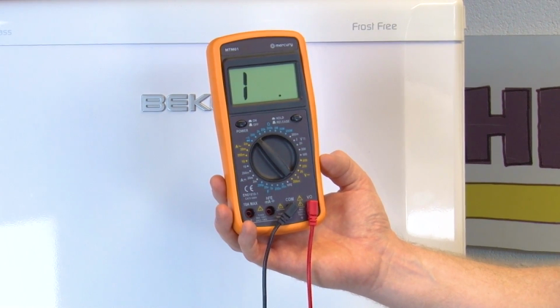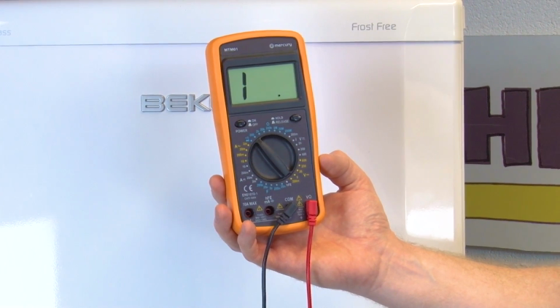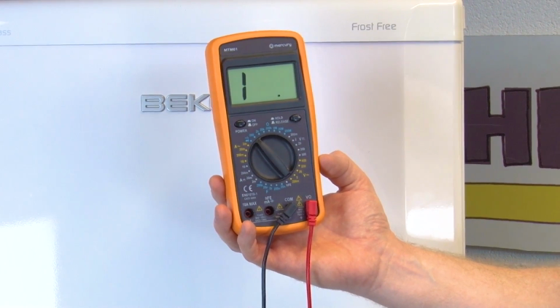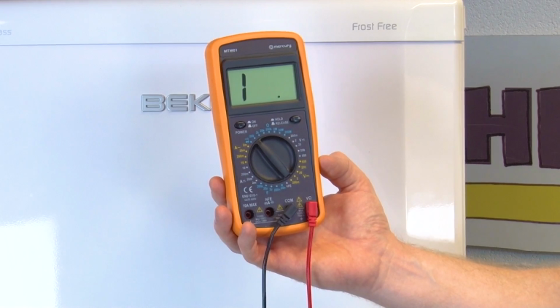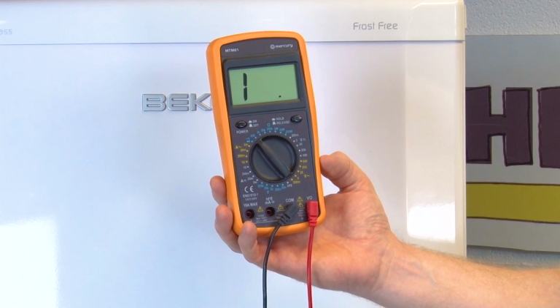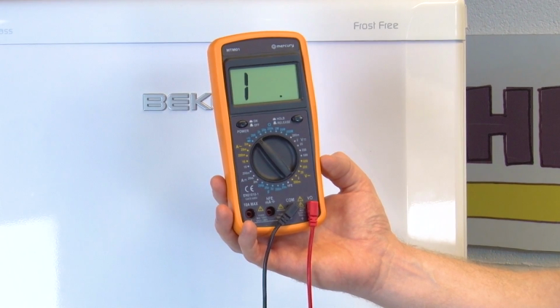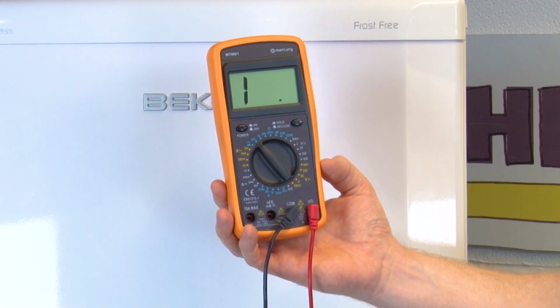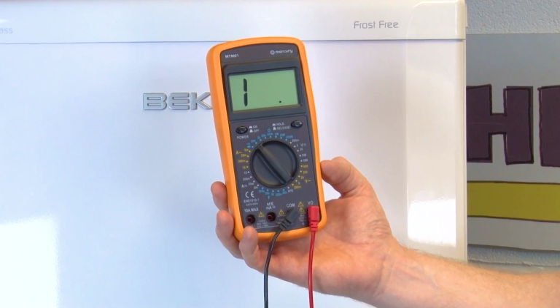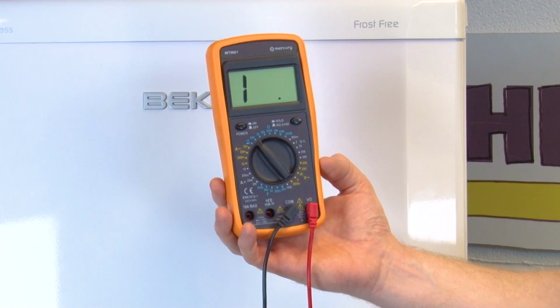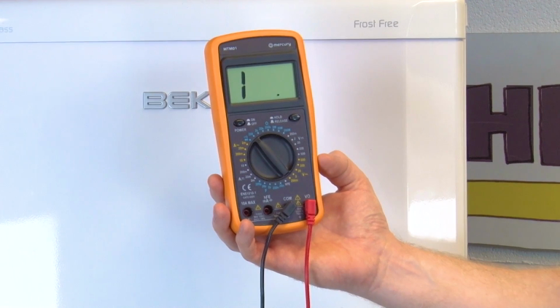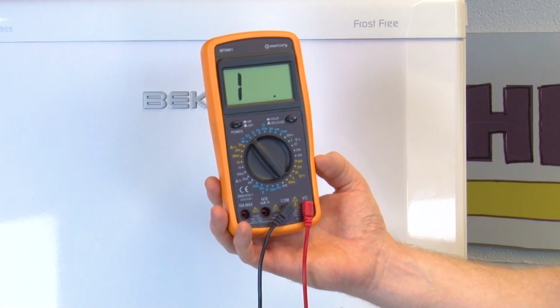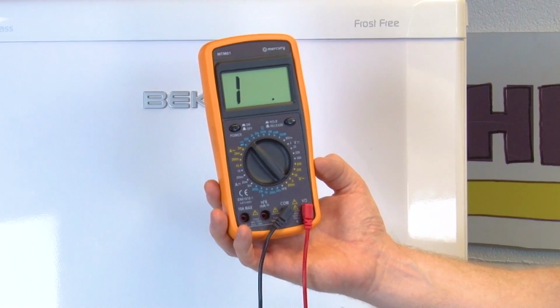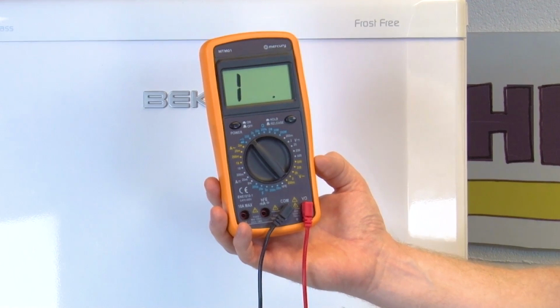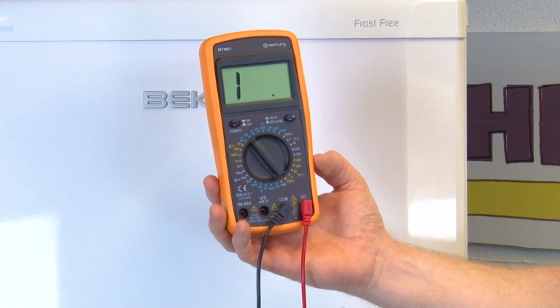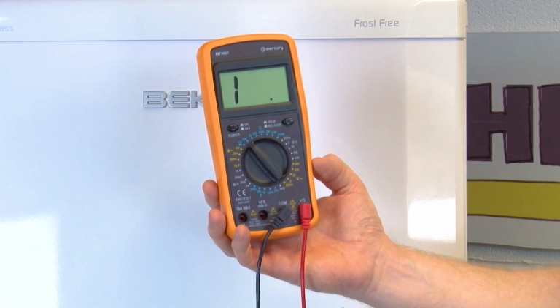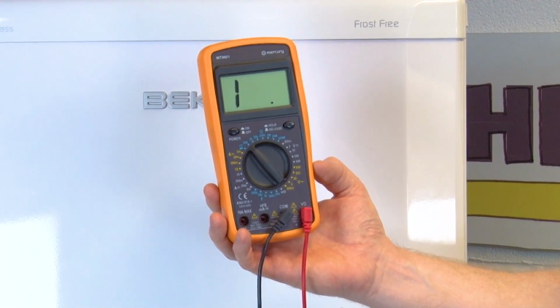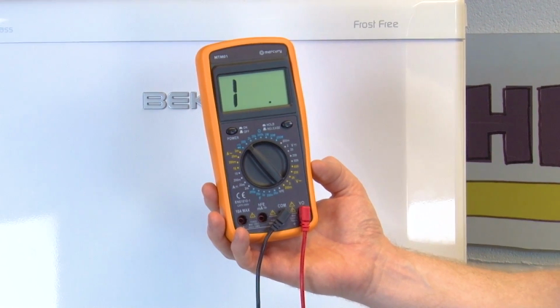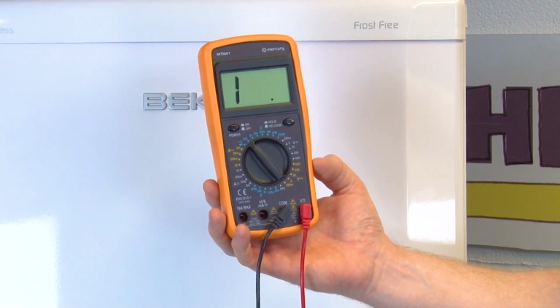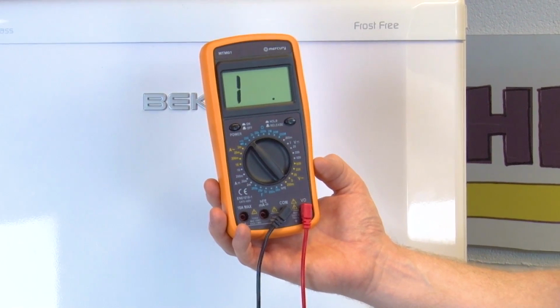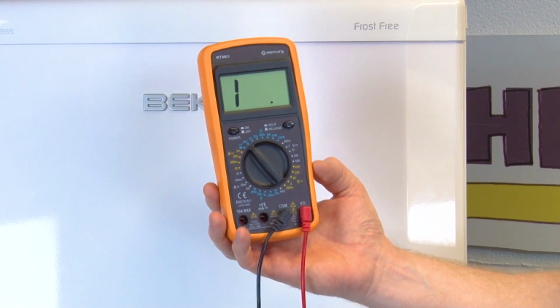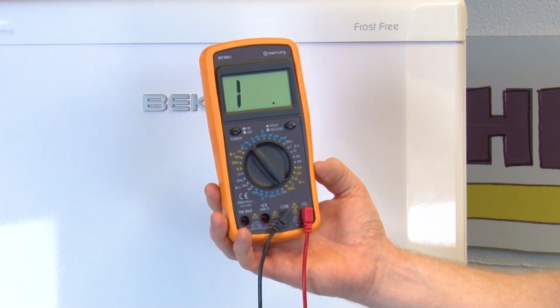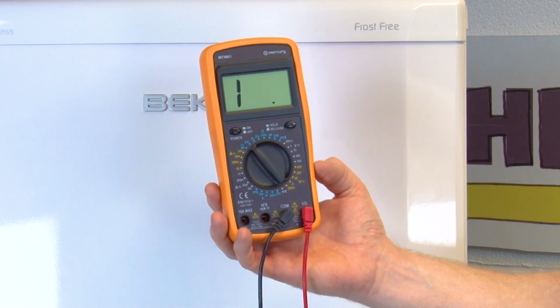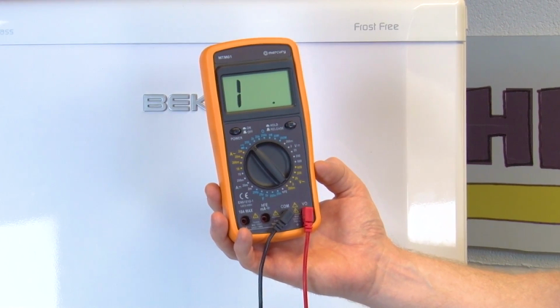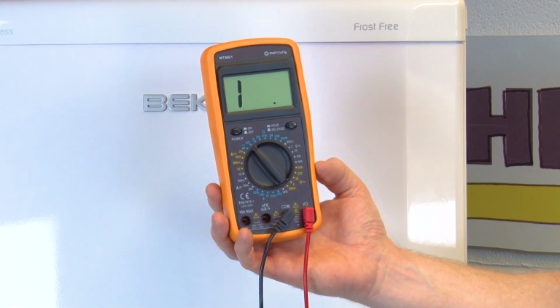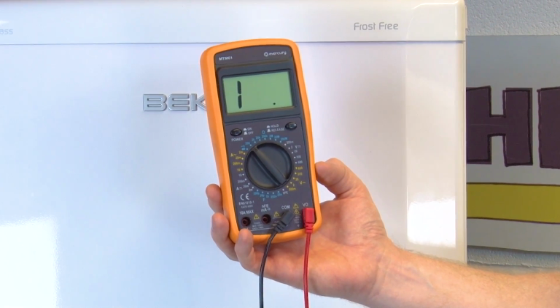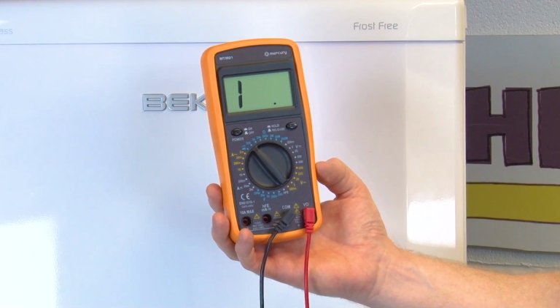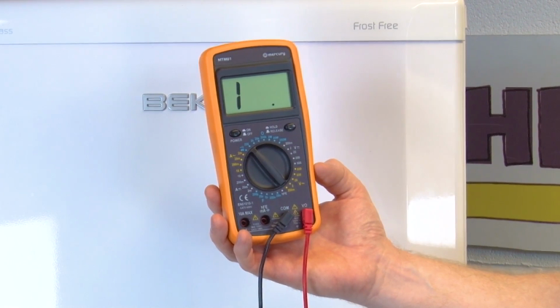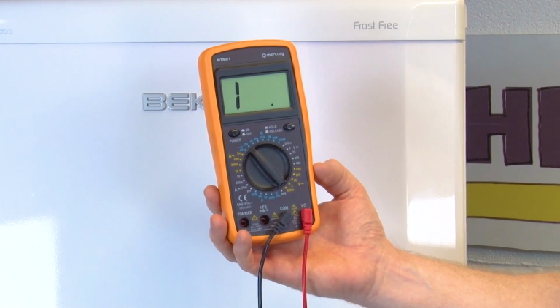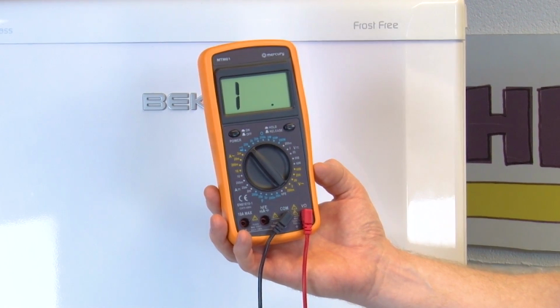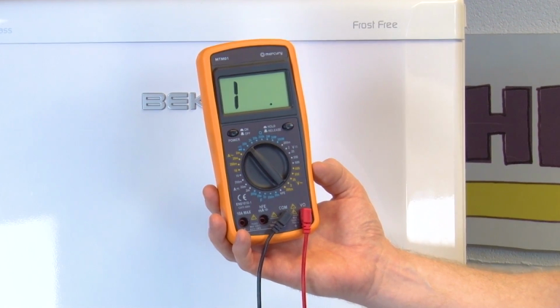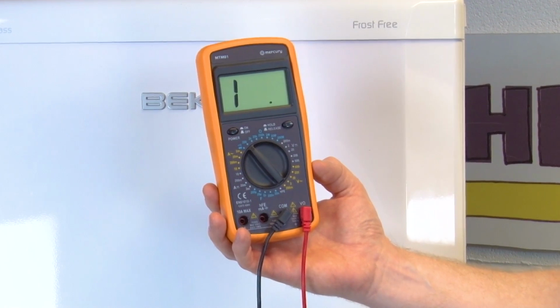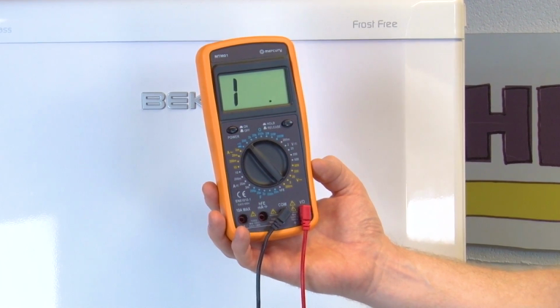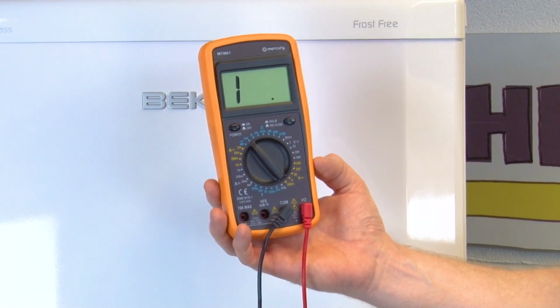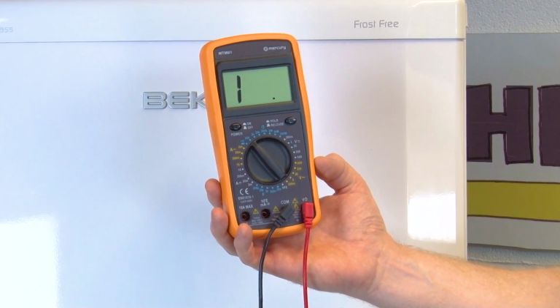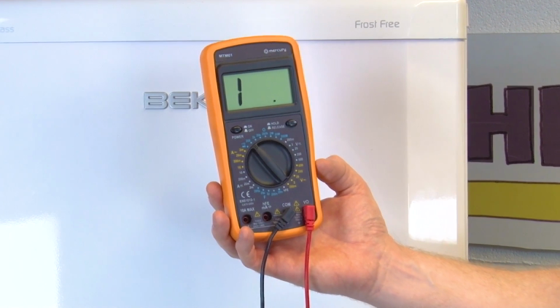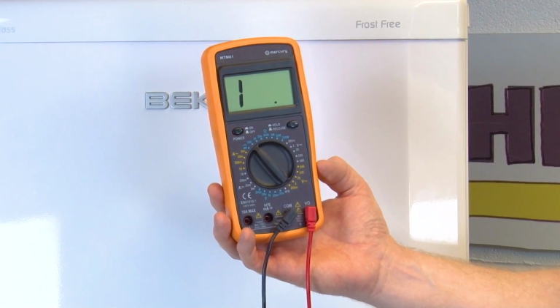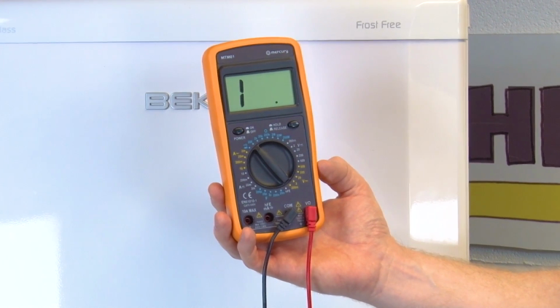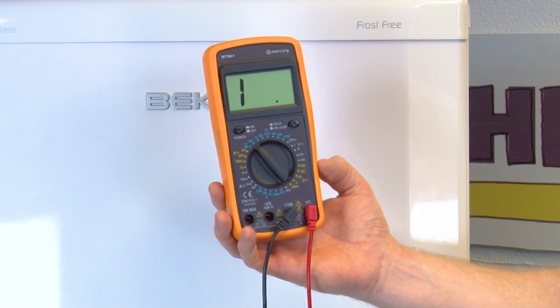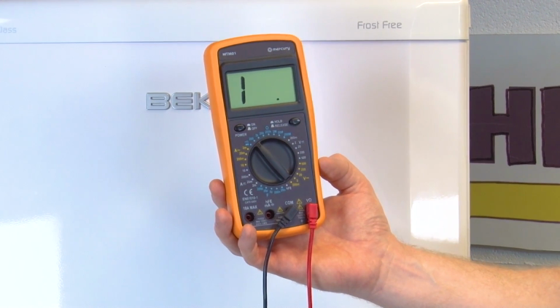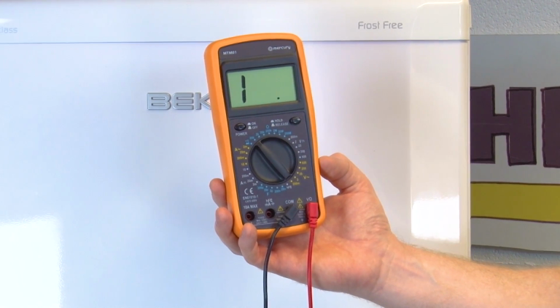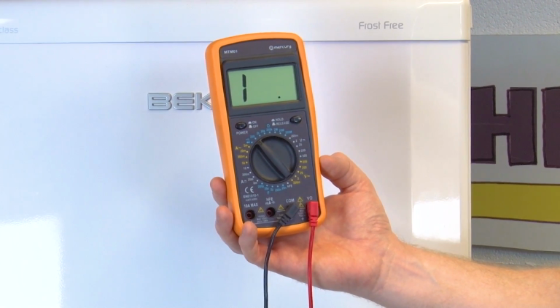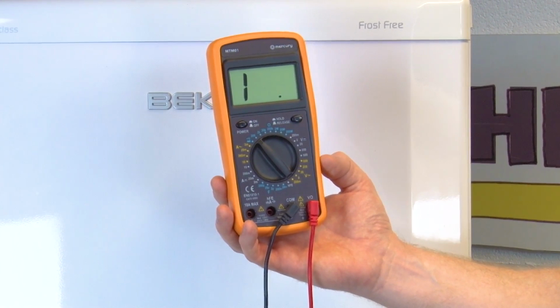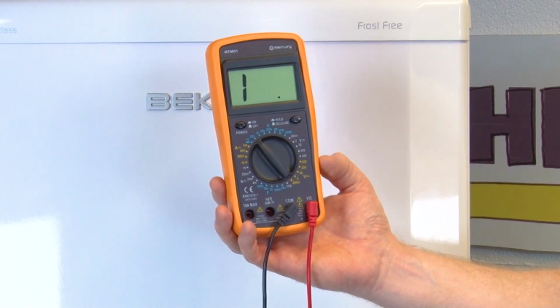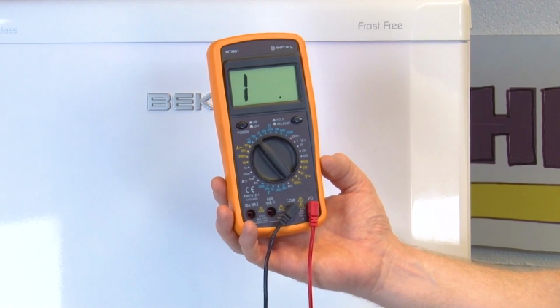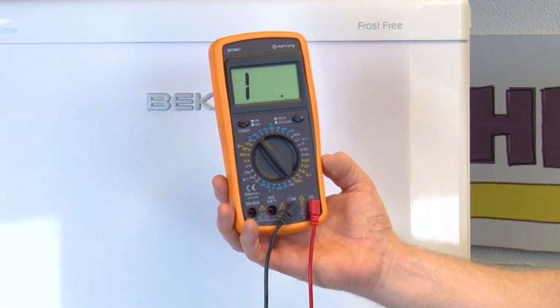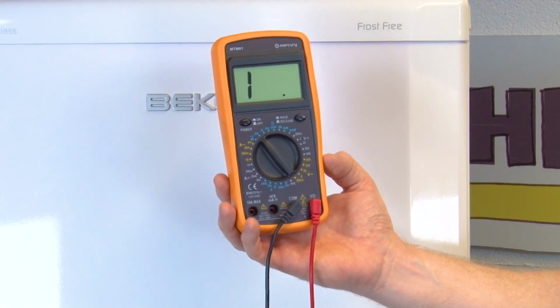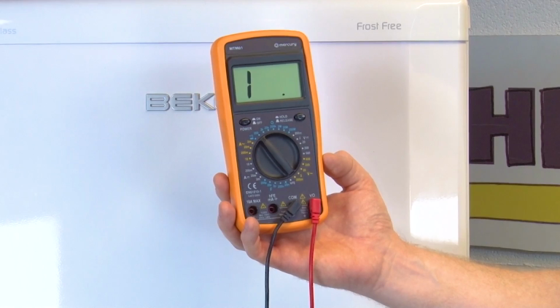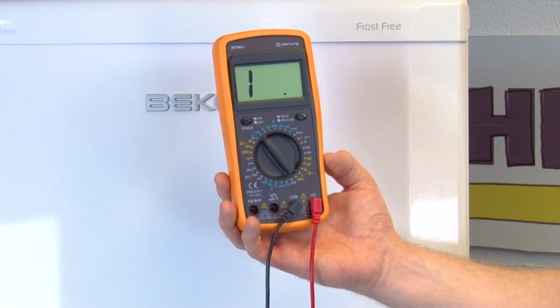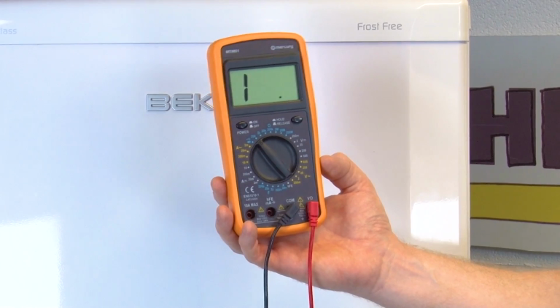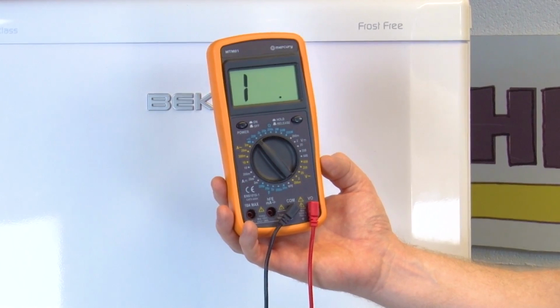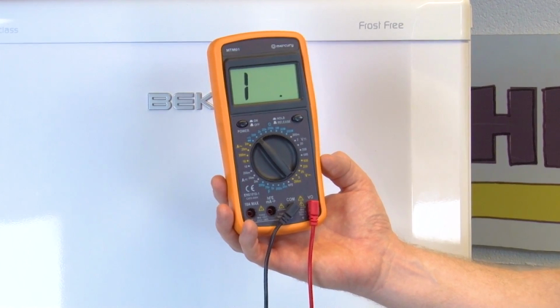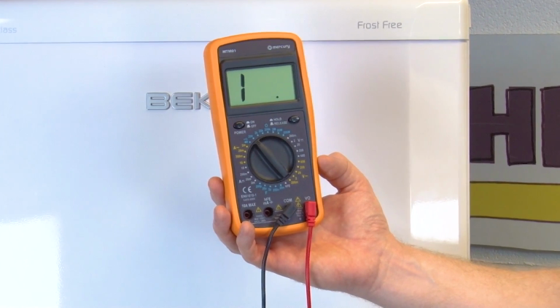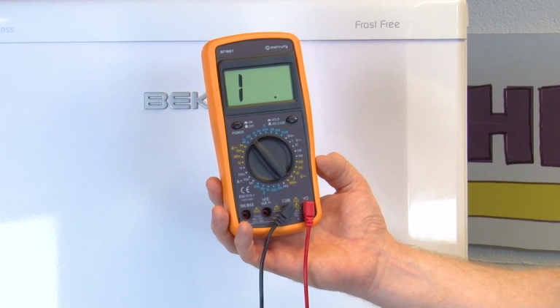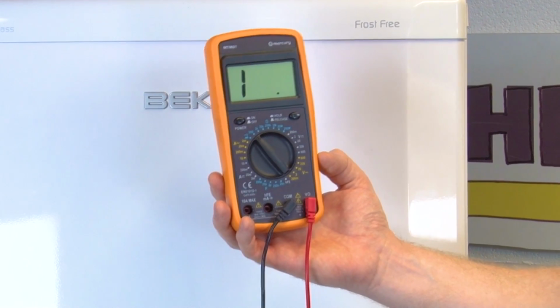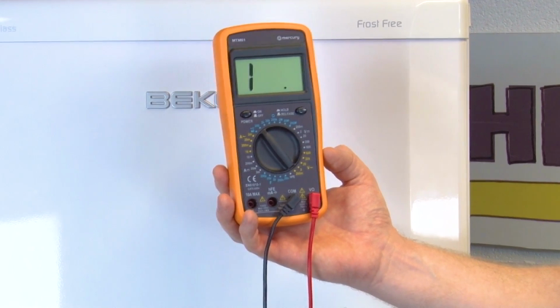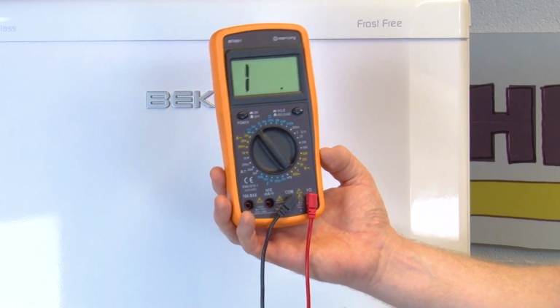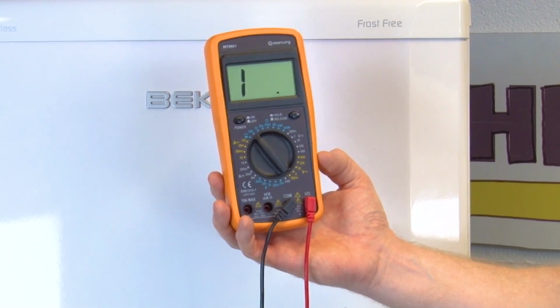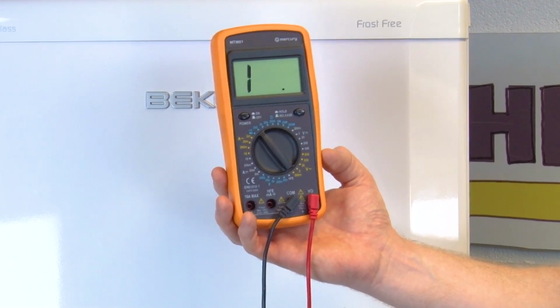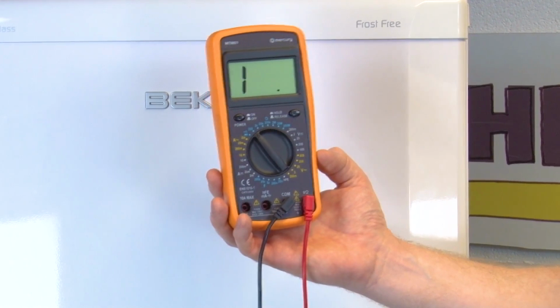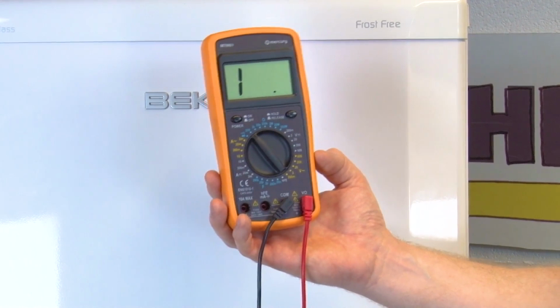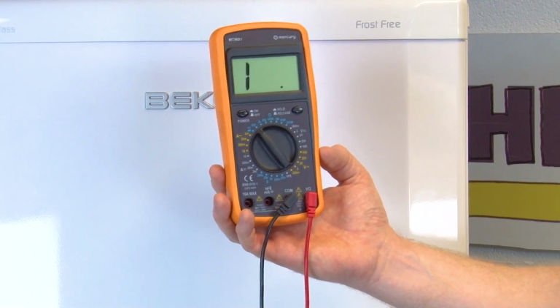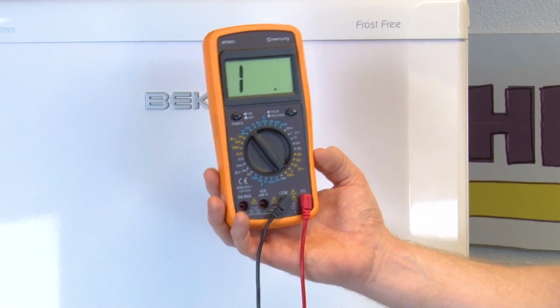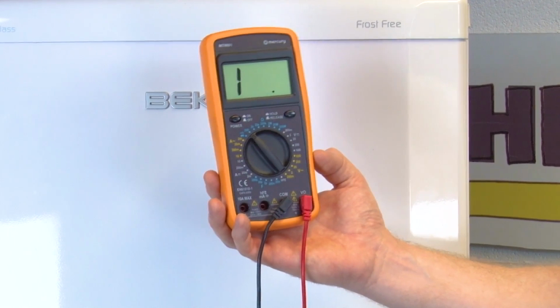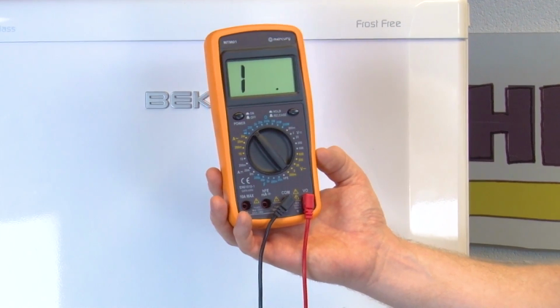If the reading is above or below the required amount, or there is no reading at all, it means the part is faulty and will need to be replaced.